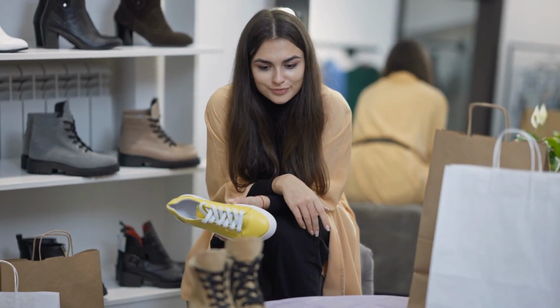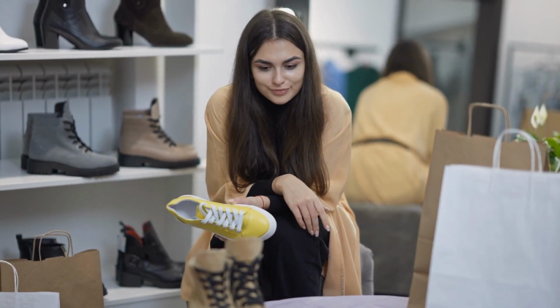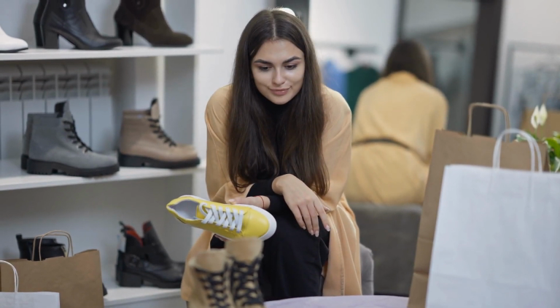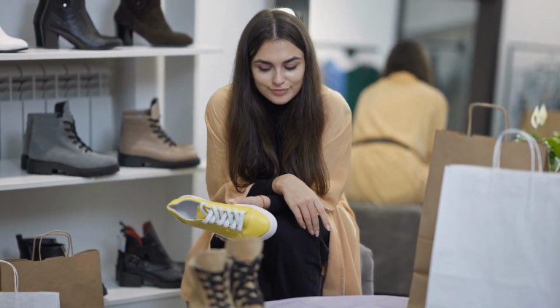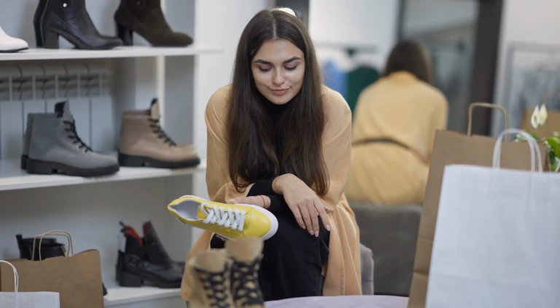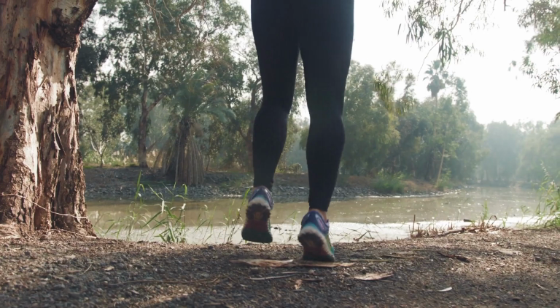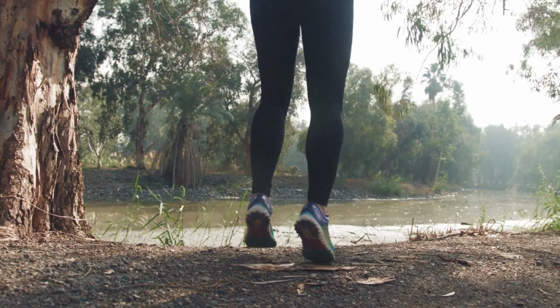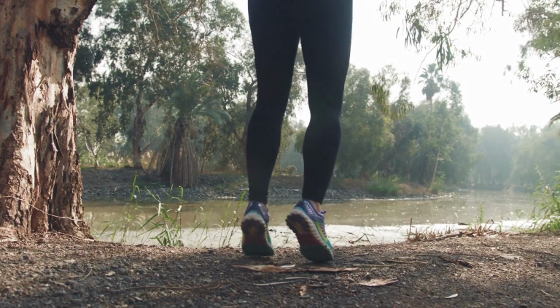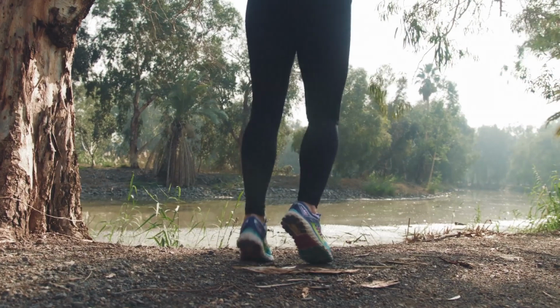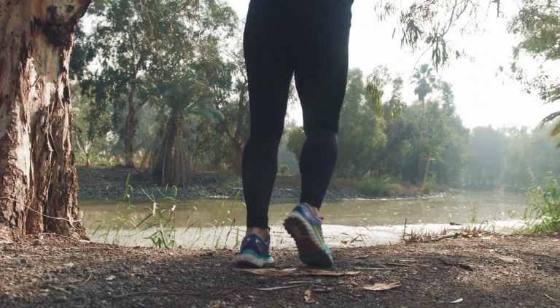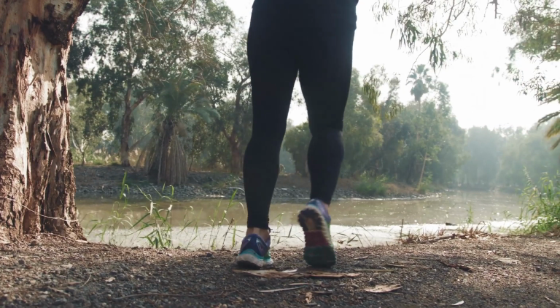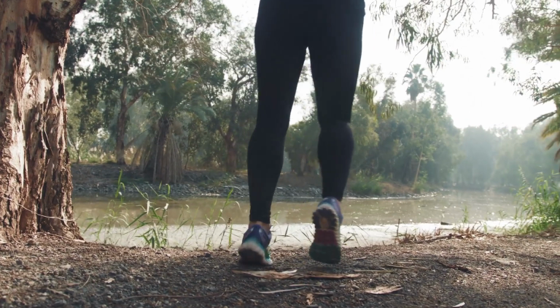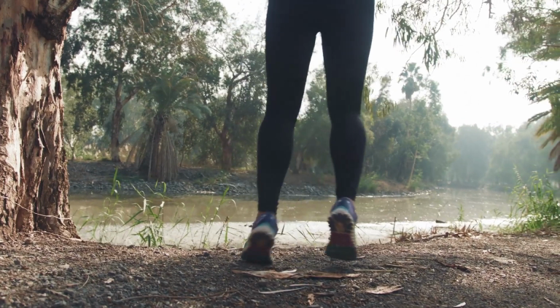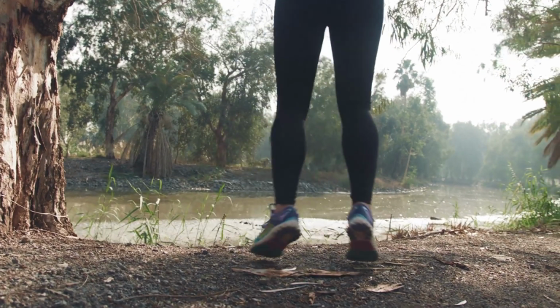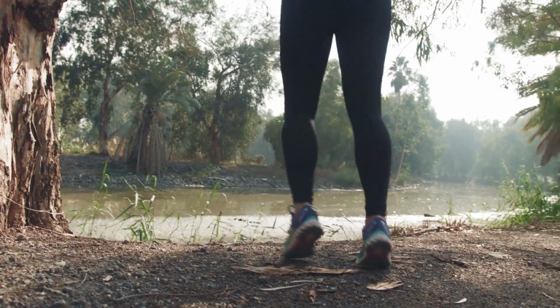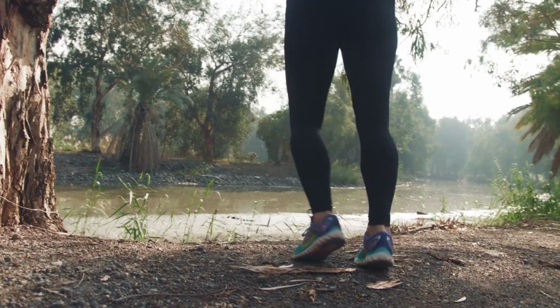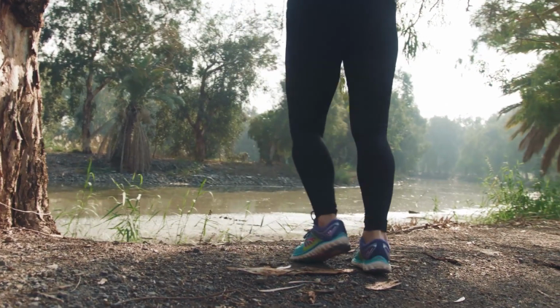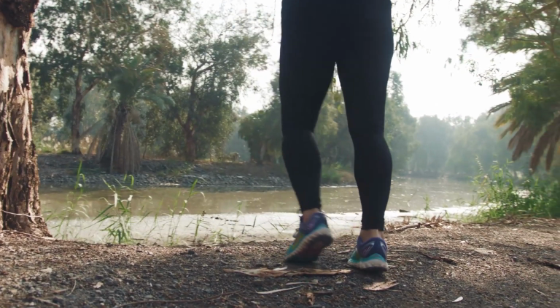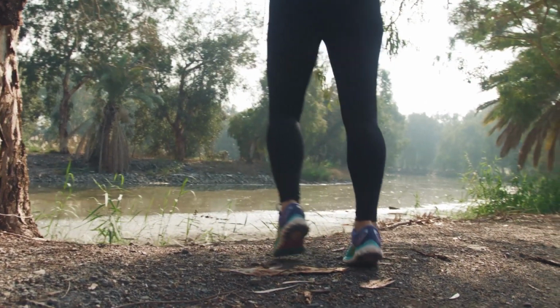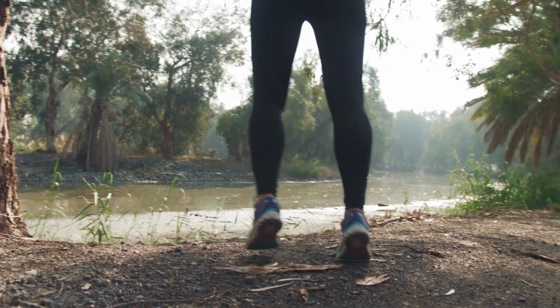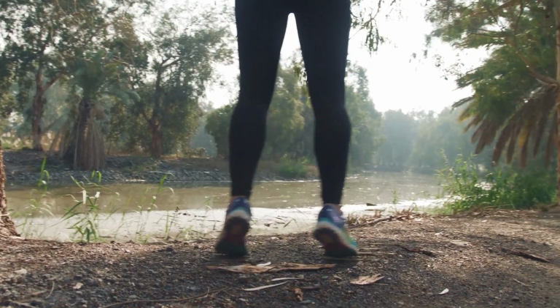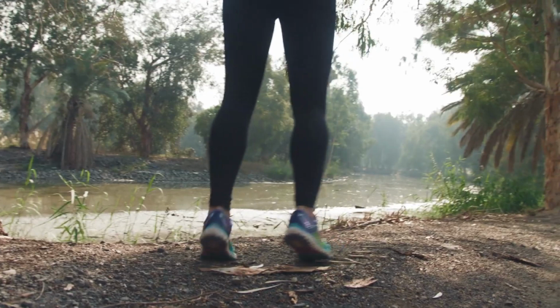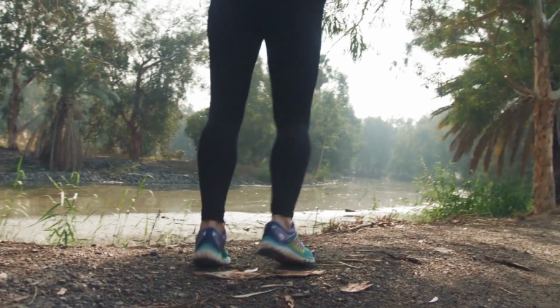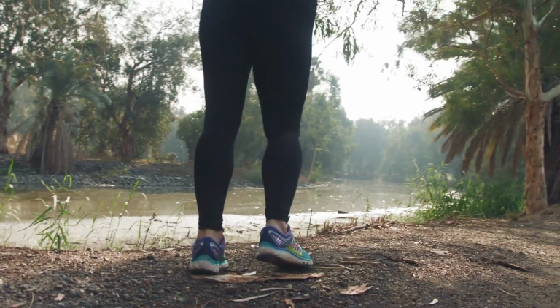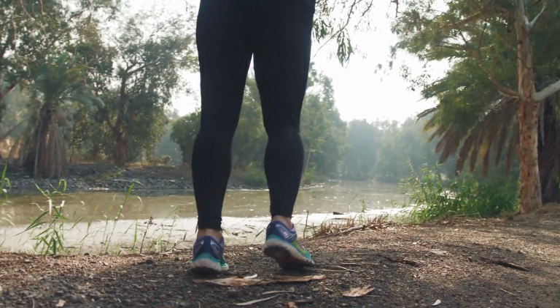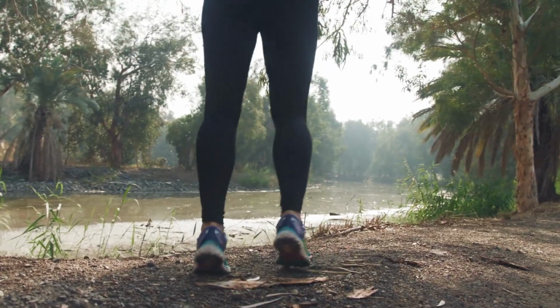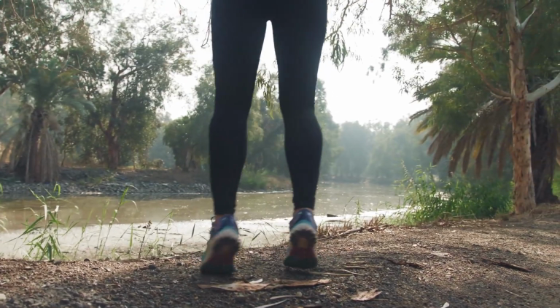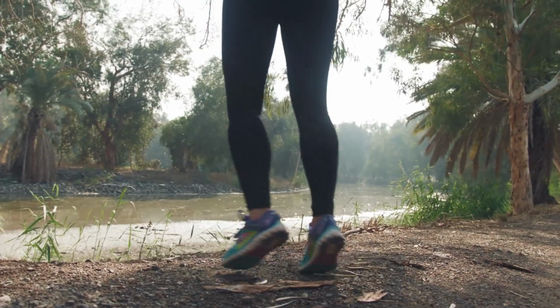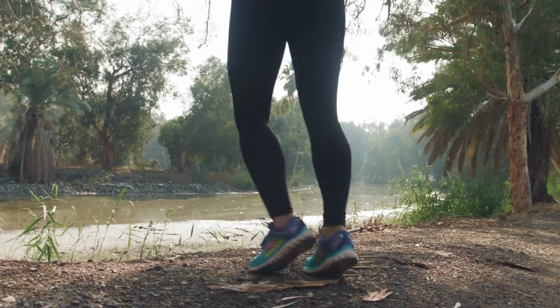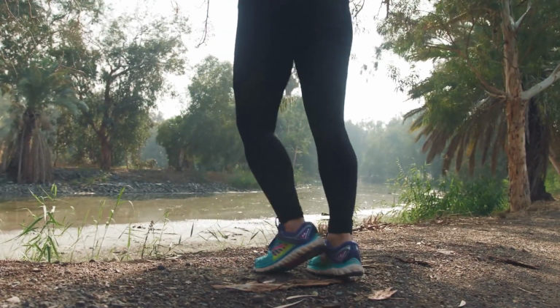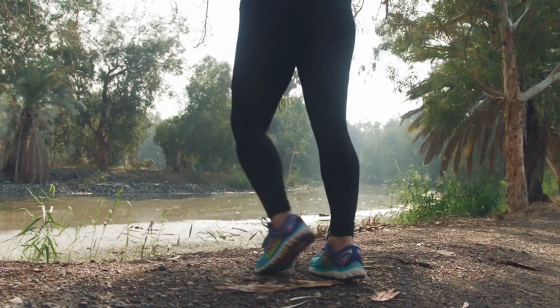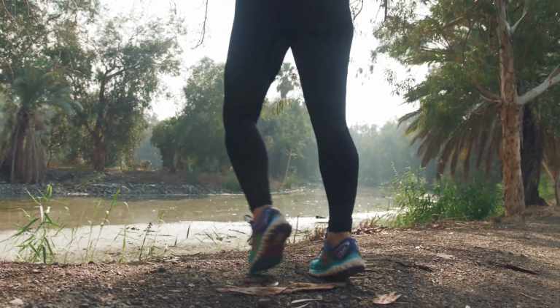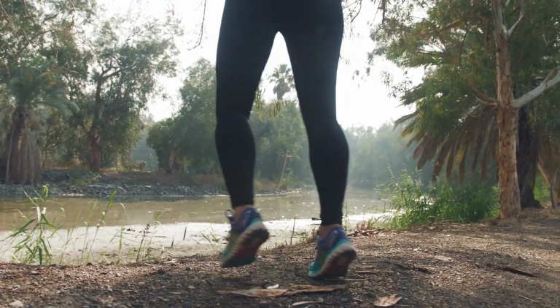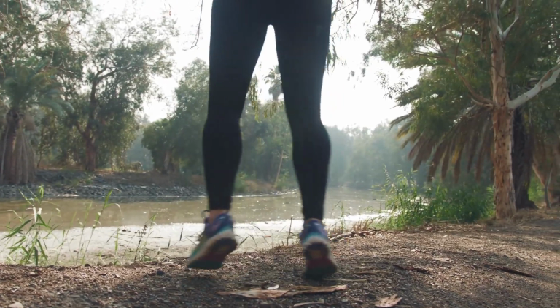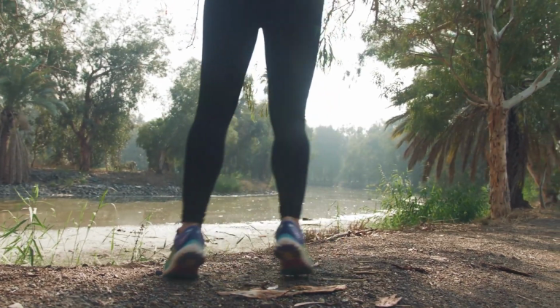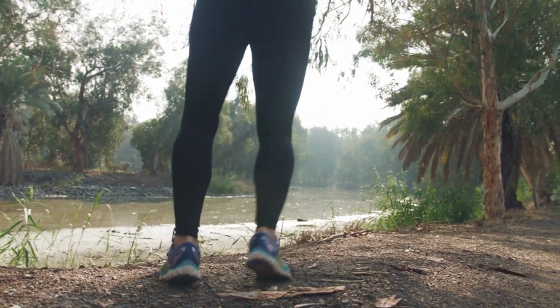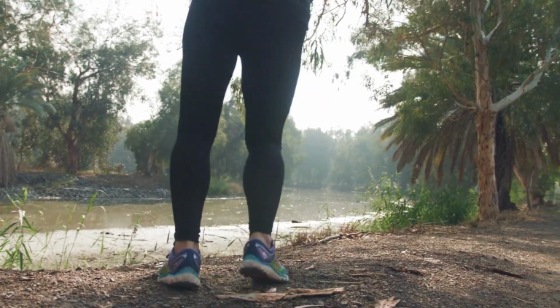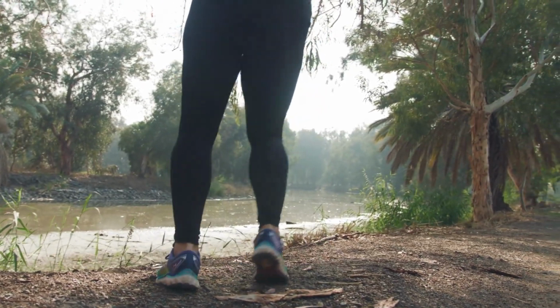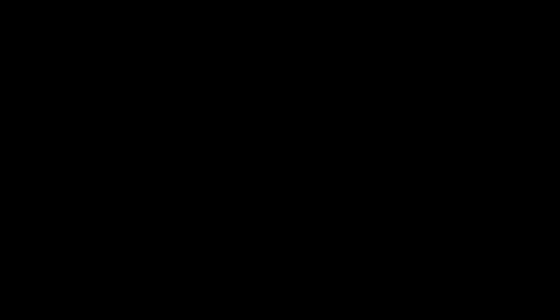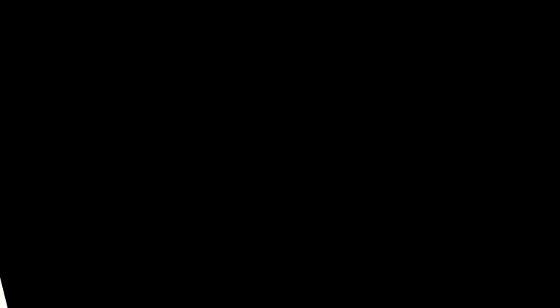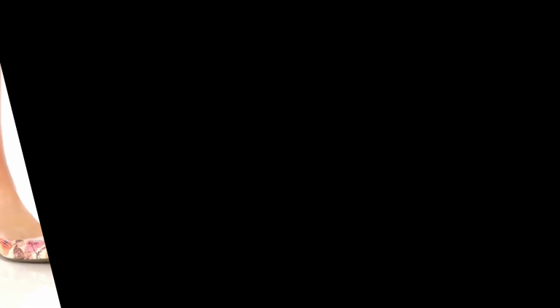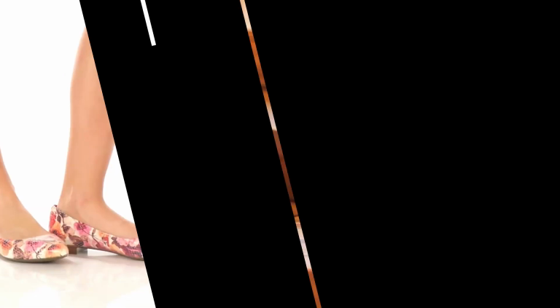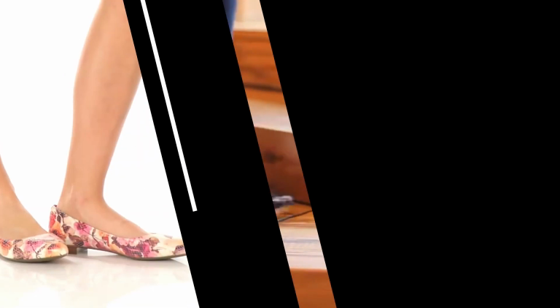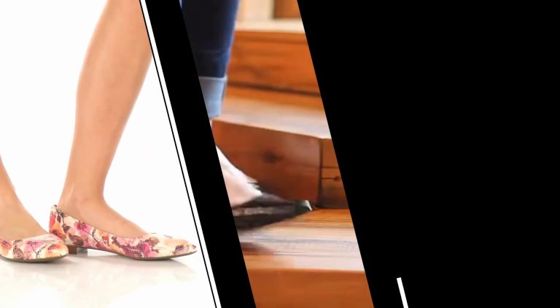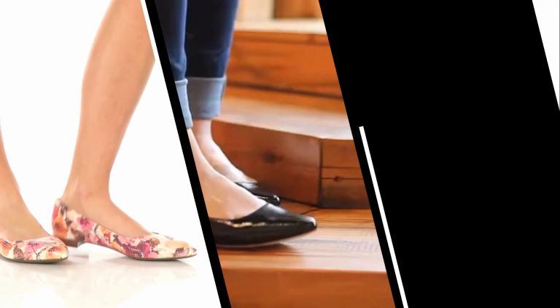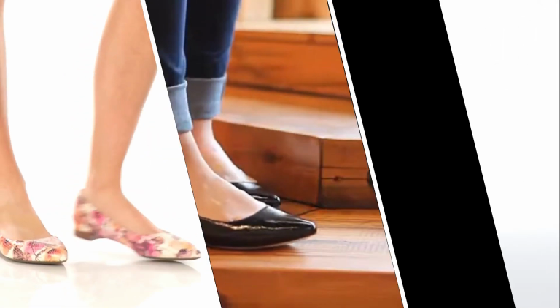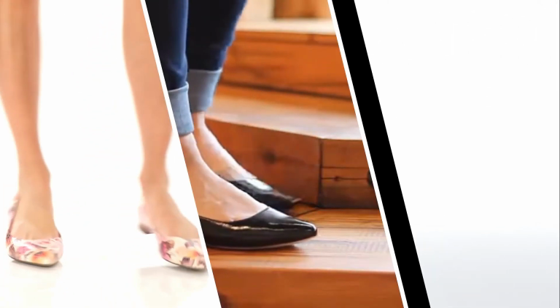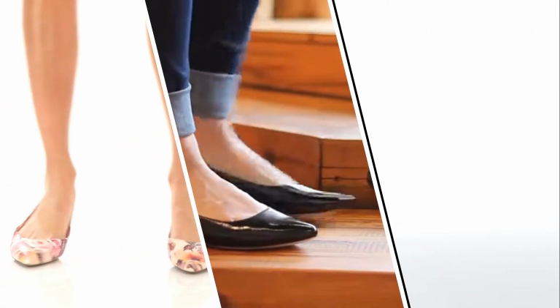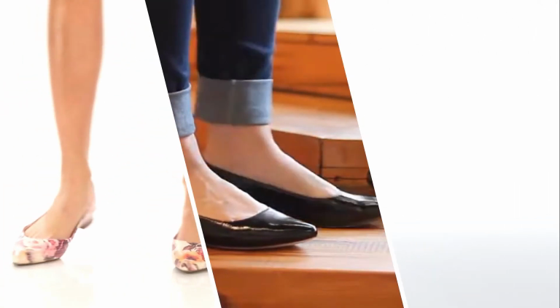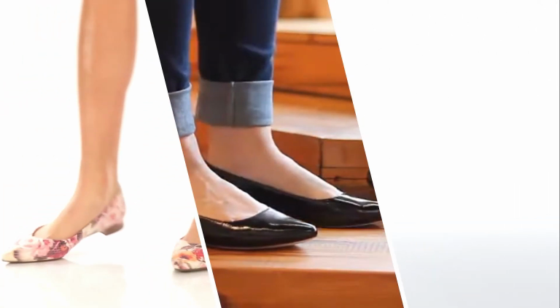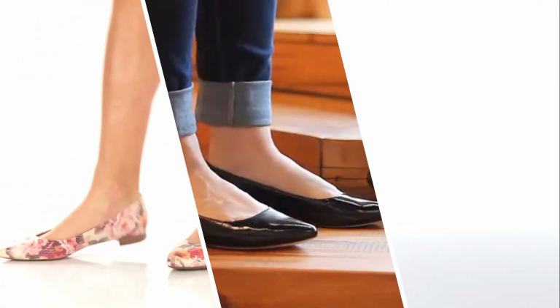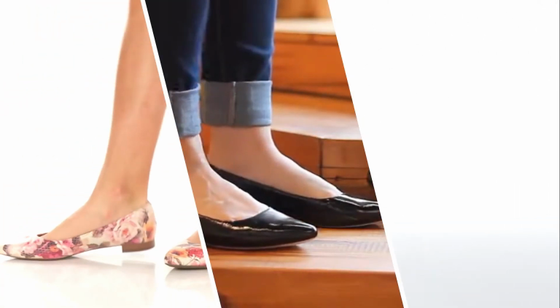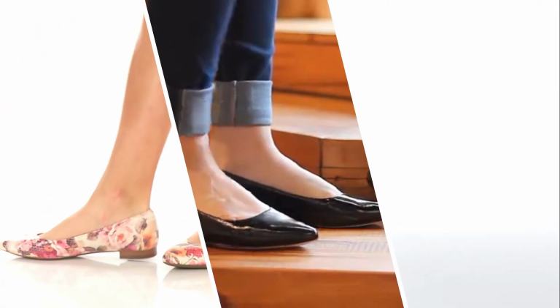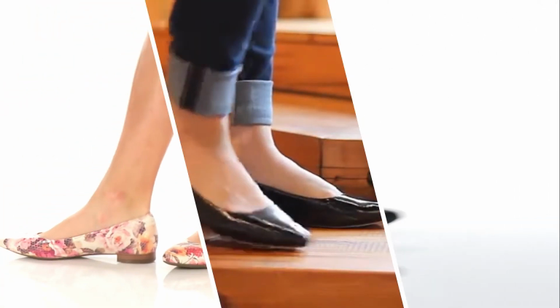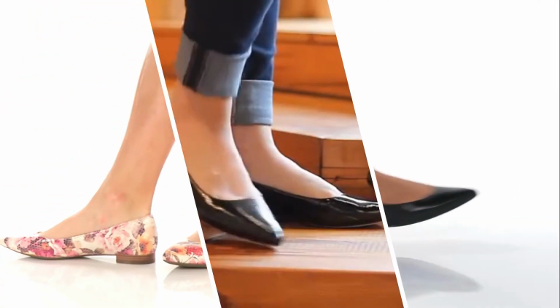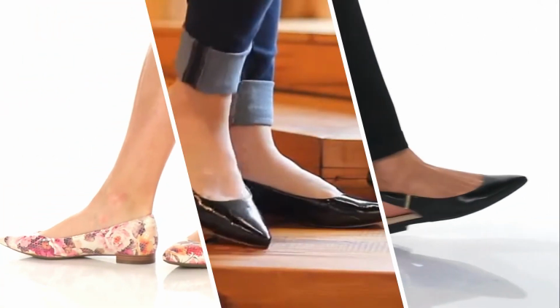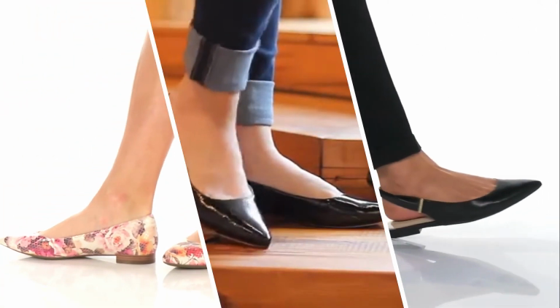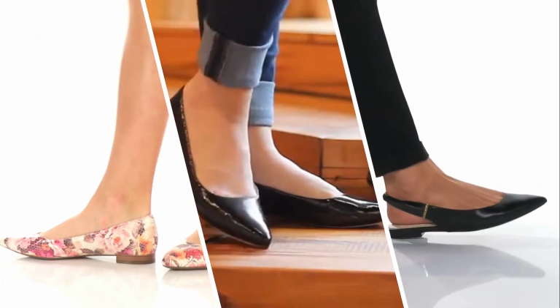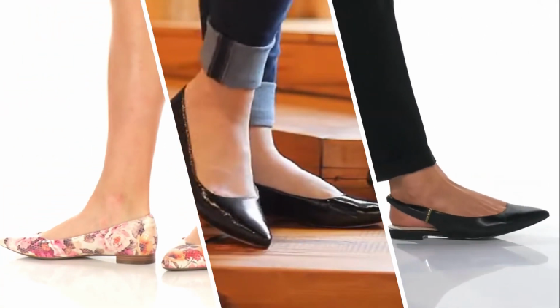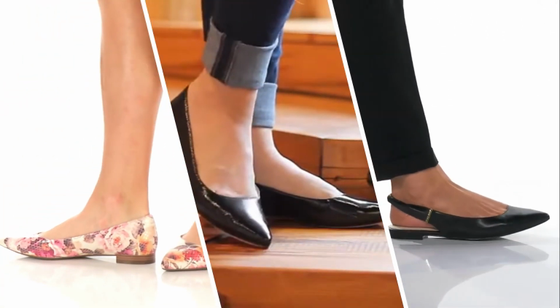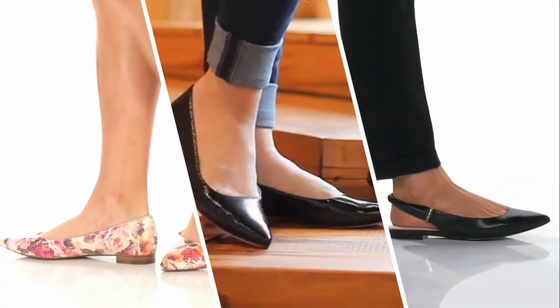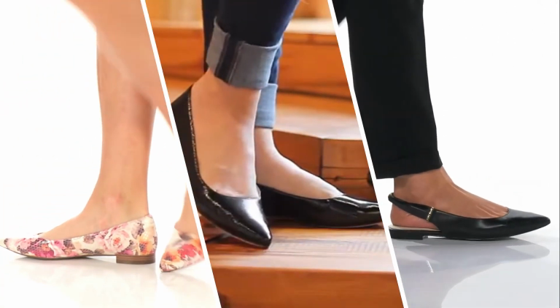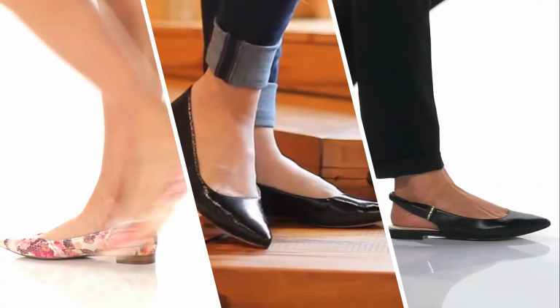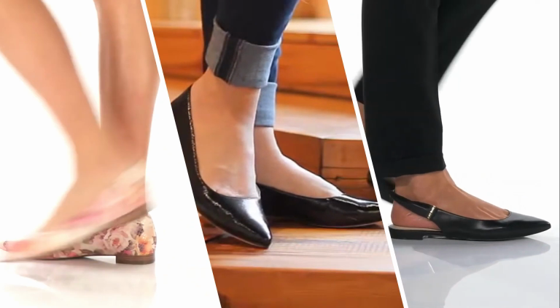Comfort is just as important as style, especially as we get older. Let us show you some flat shoe options that tick both boxes.